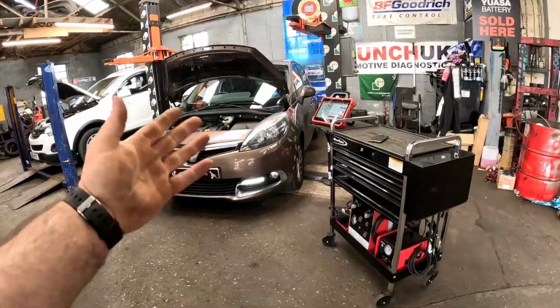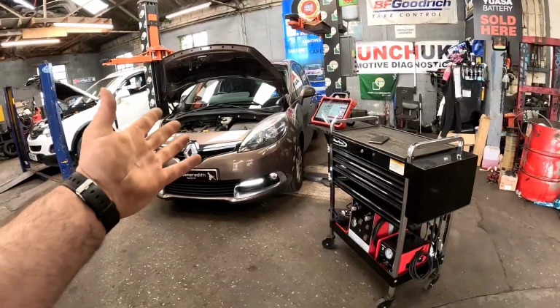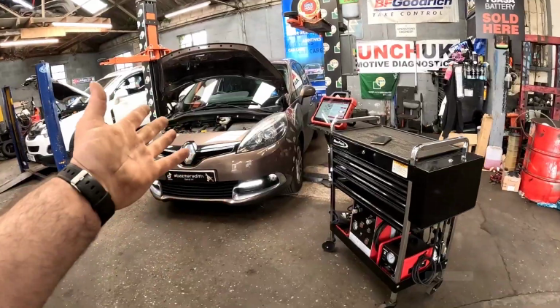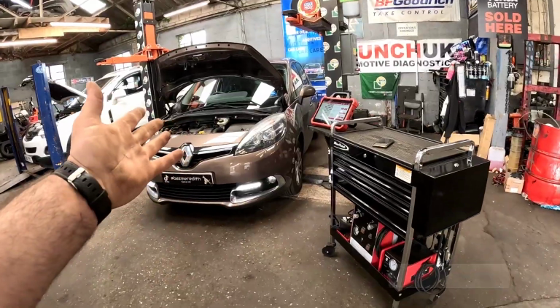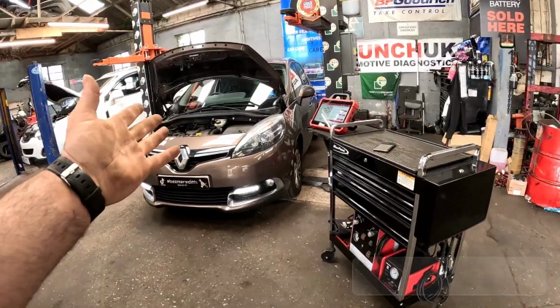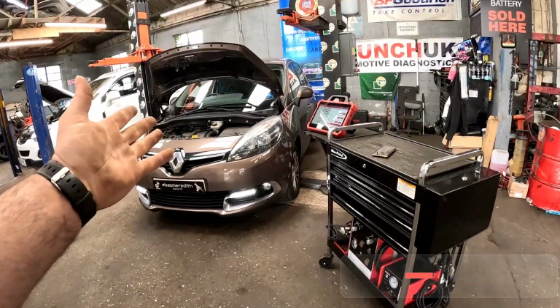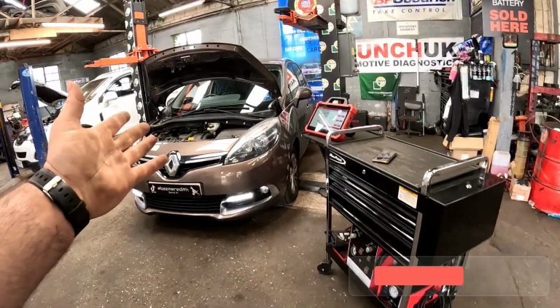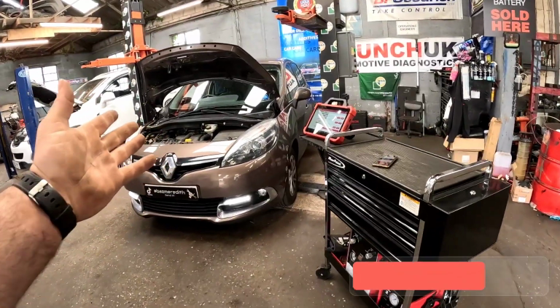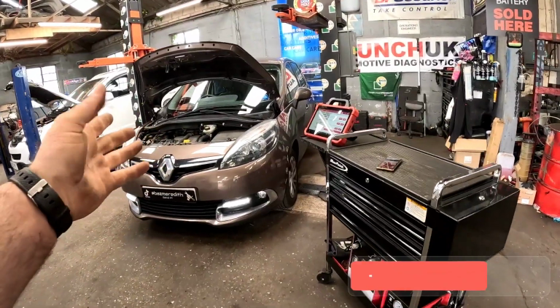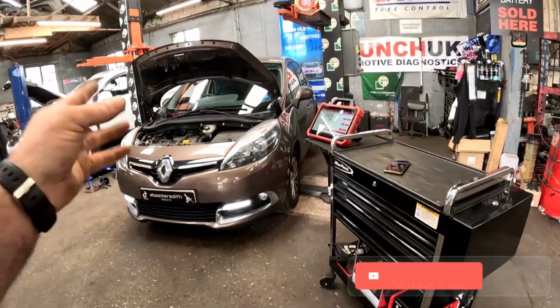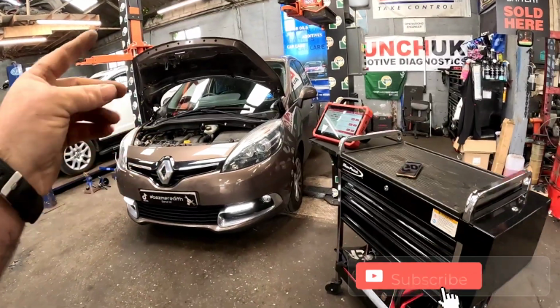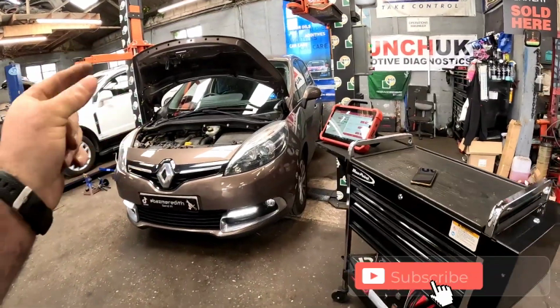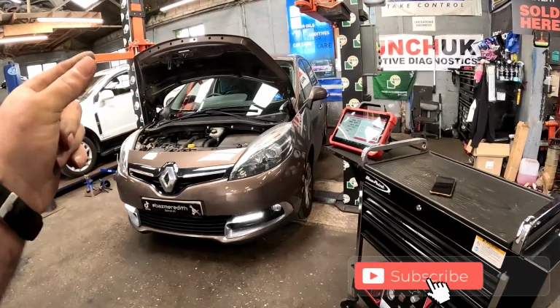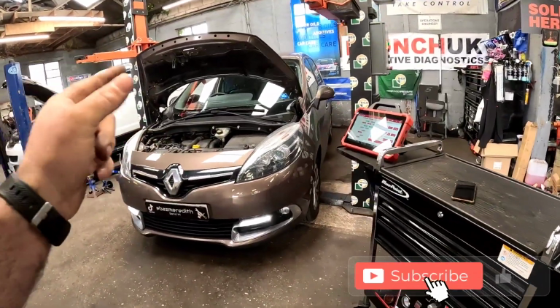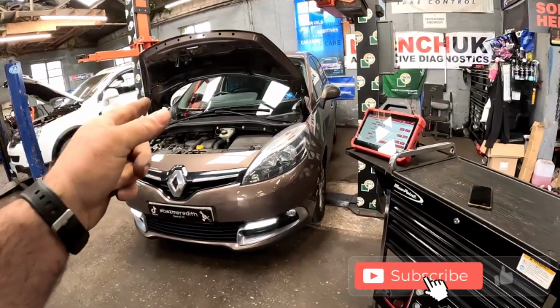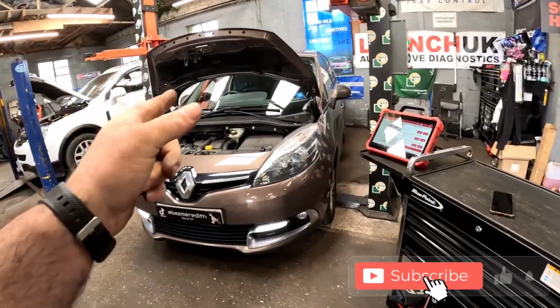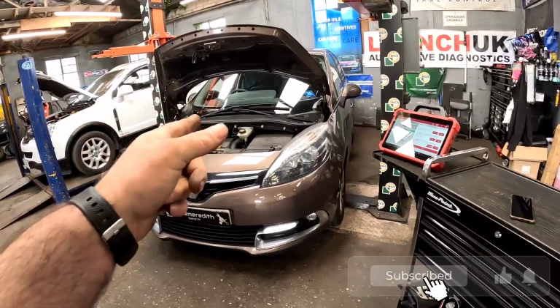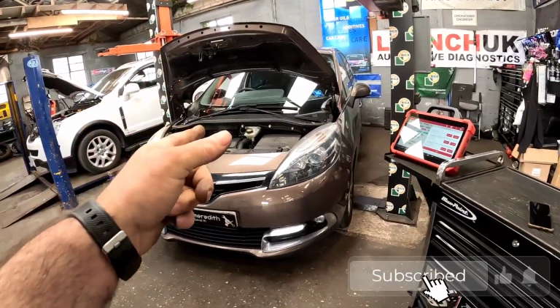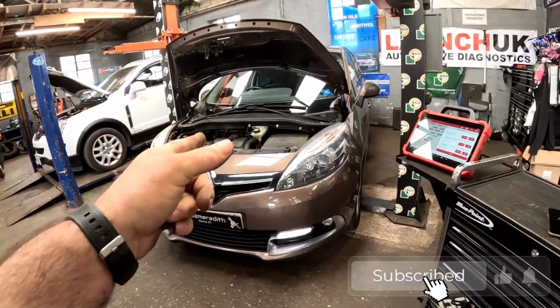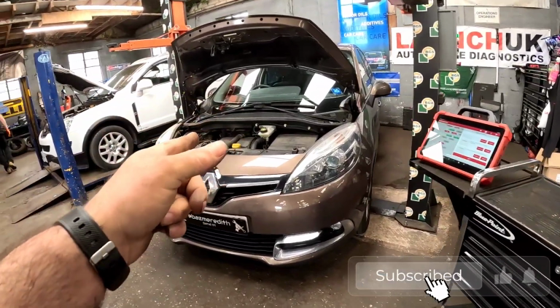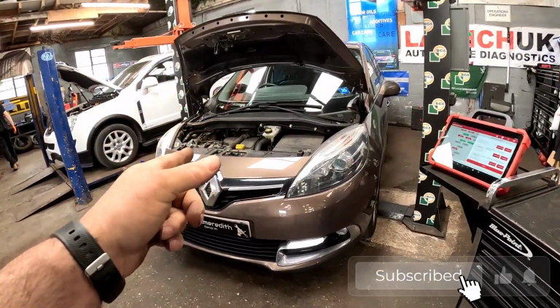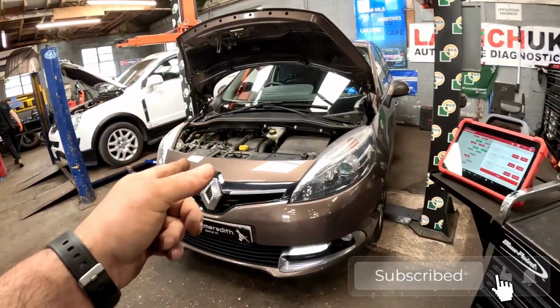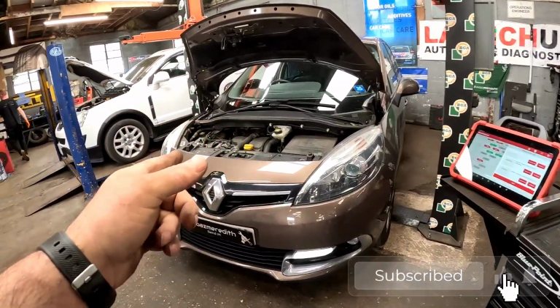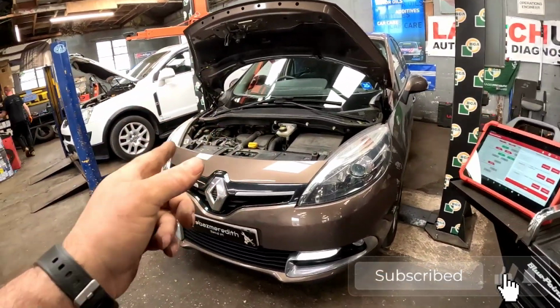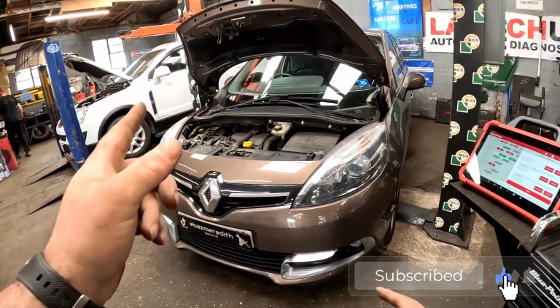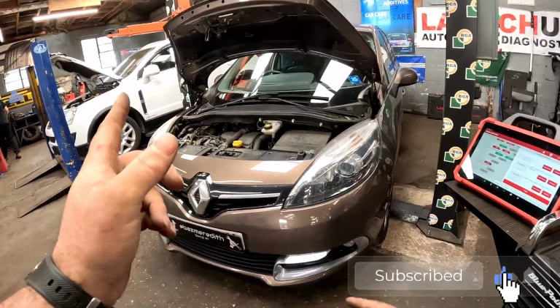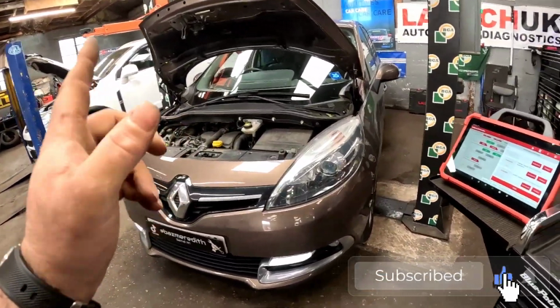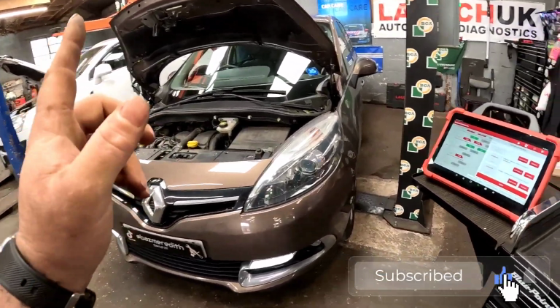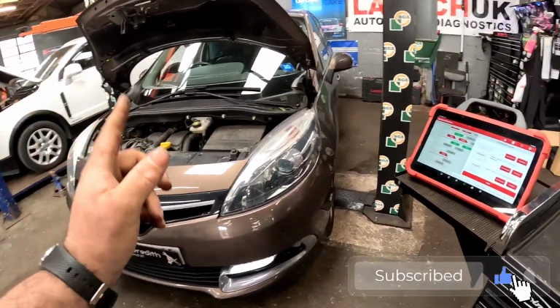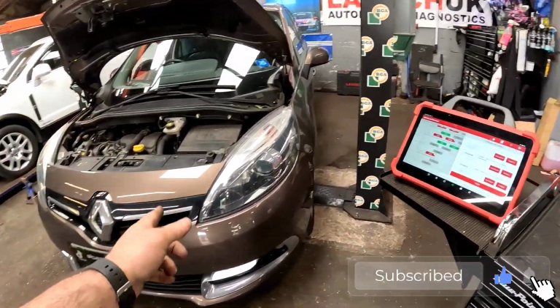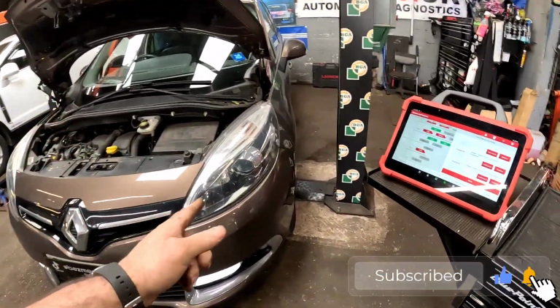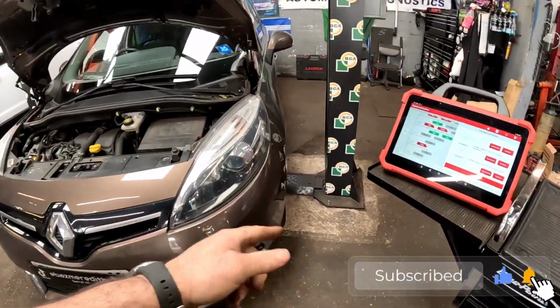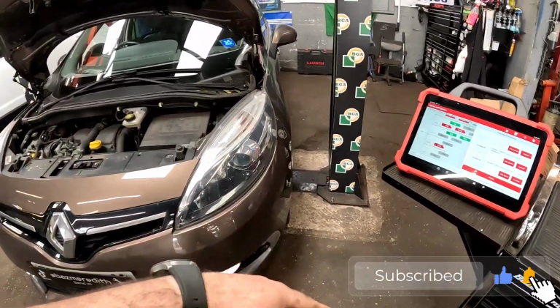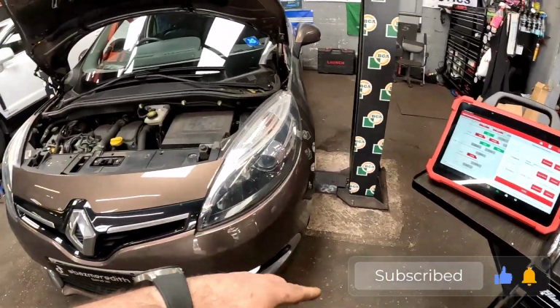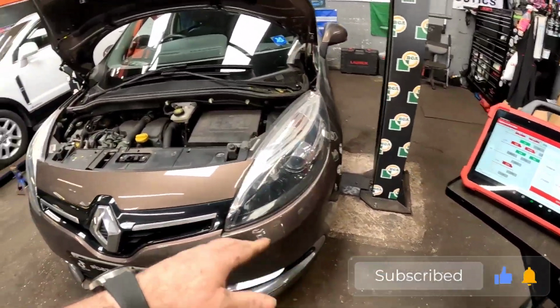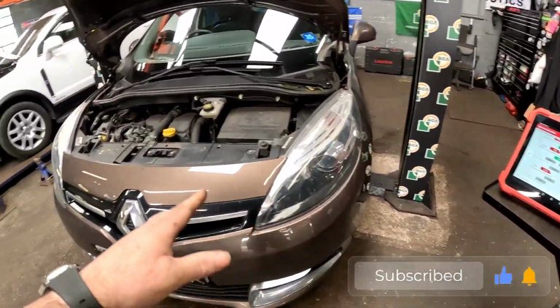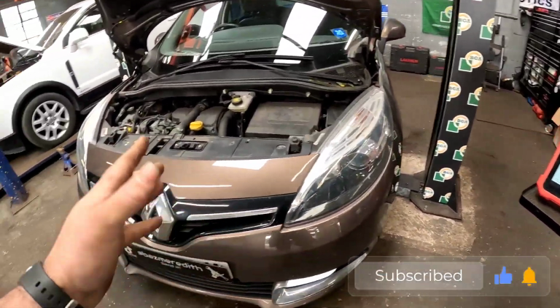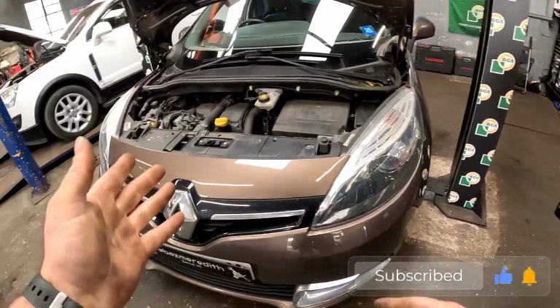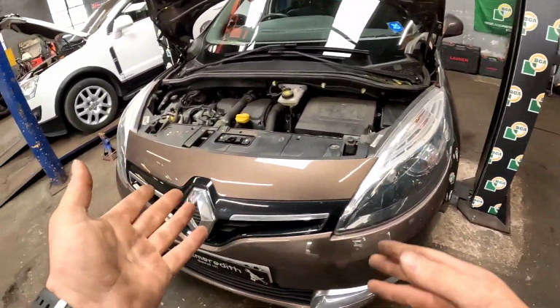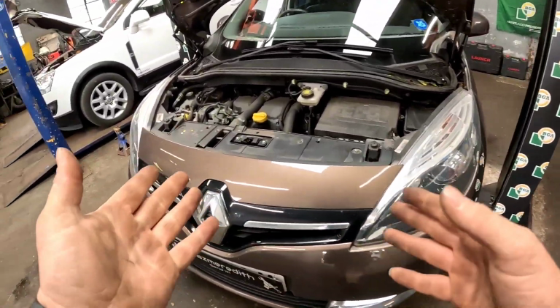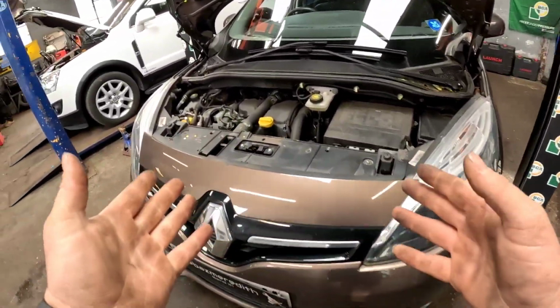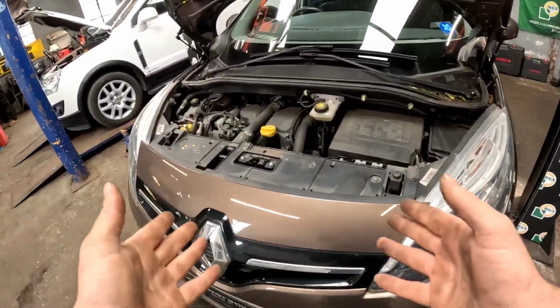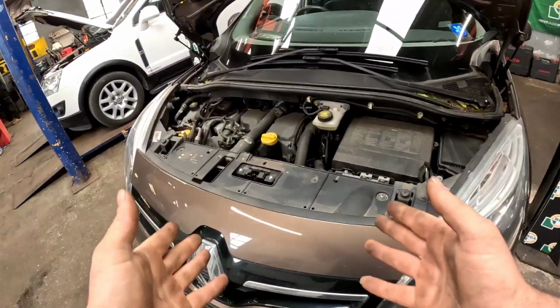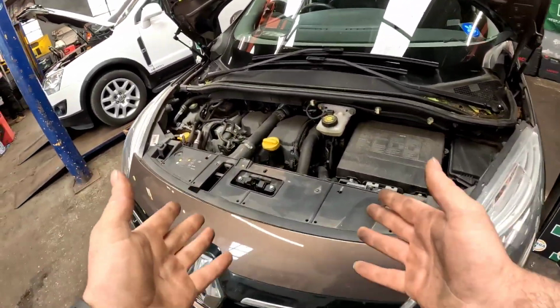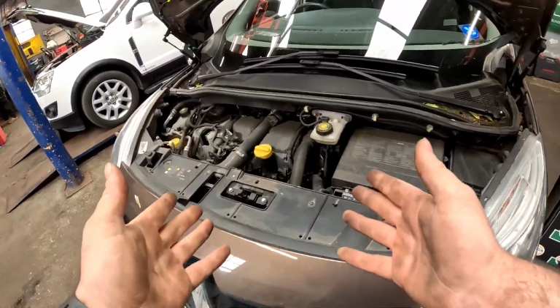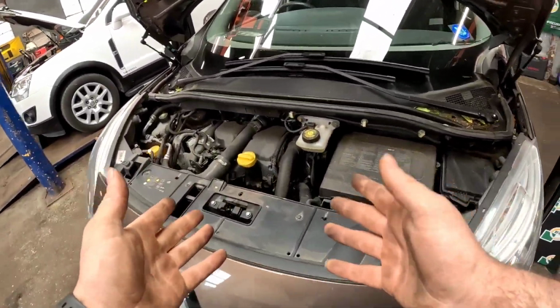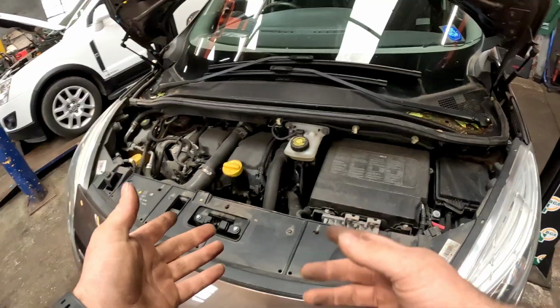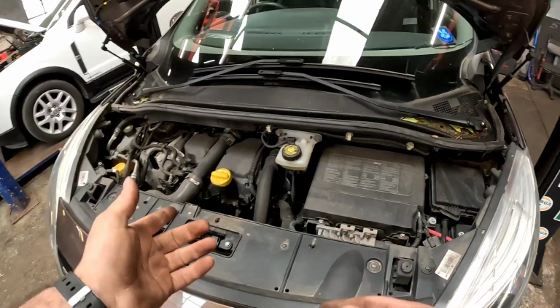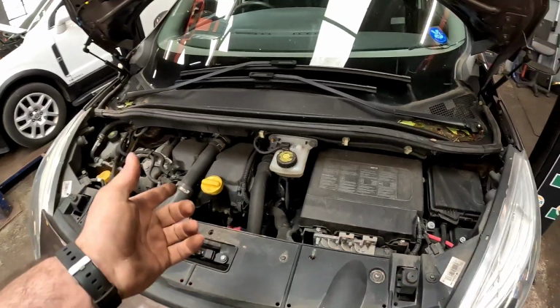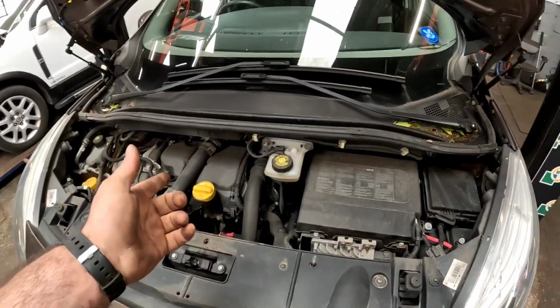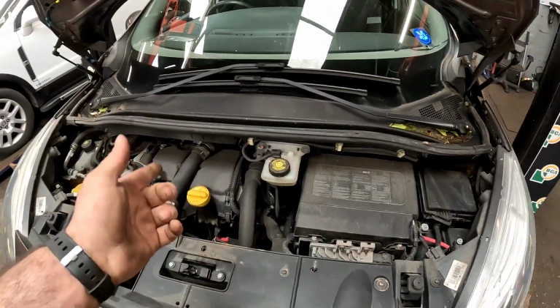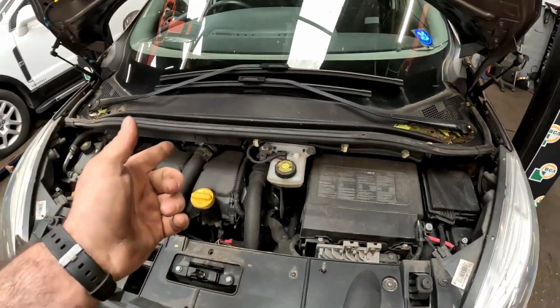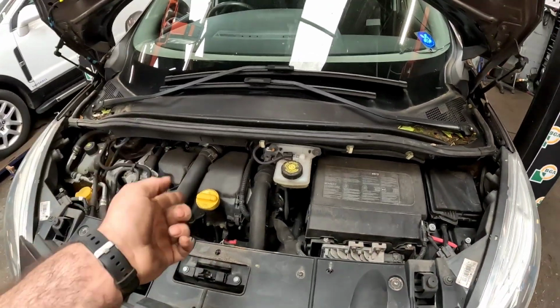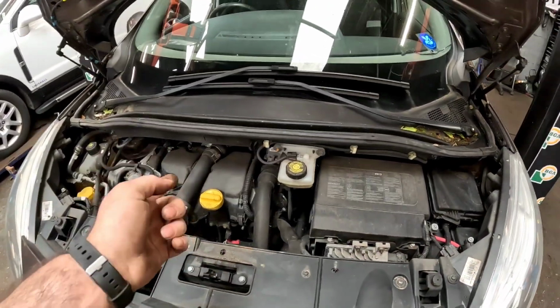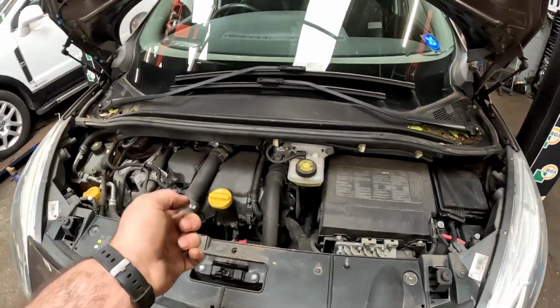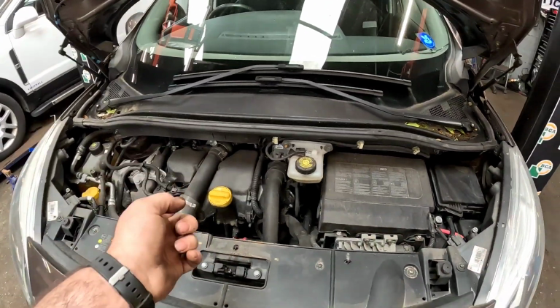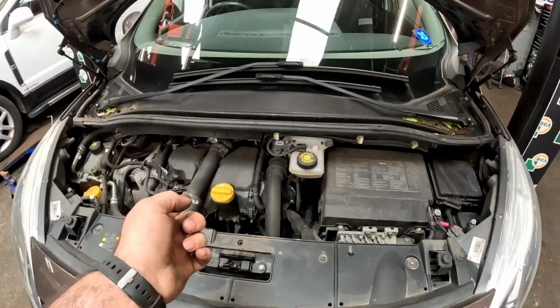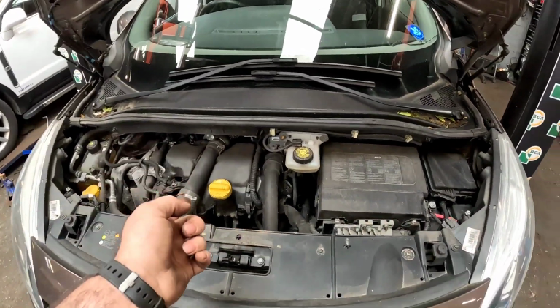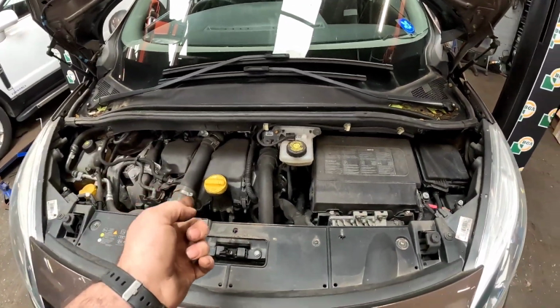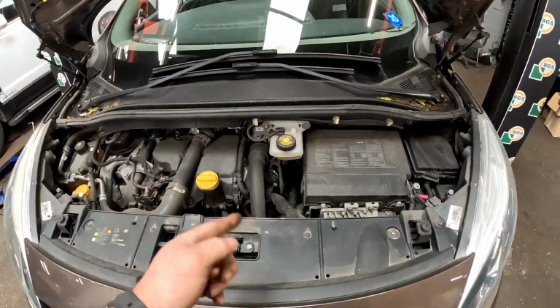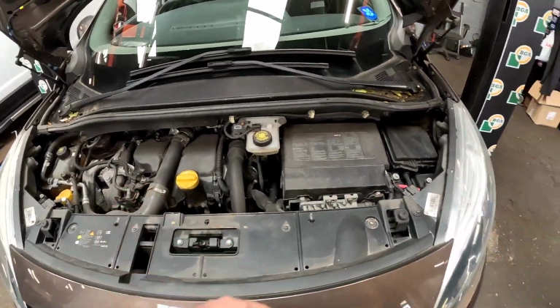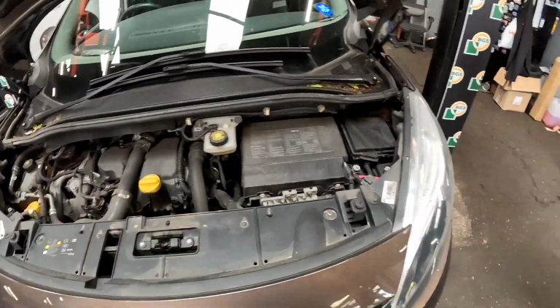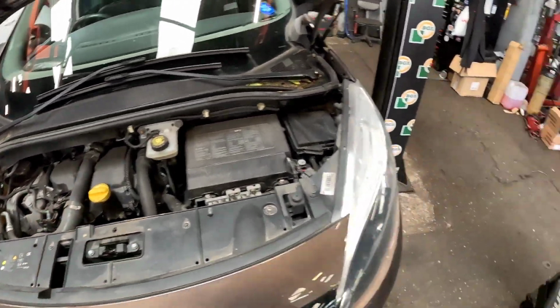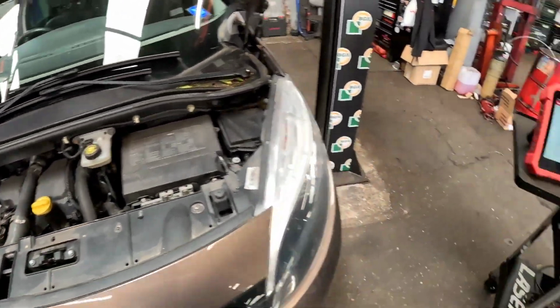Come with me — we have got a 2014 Renault Scenic, and as you can hear, the engine has got a bit of a misfire.